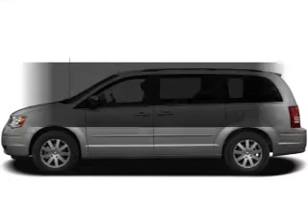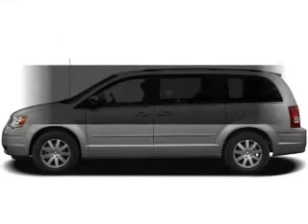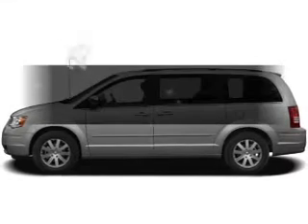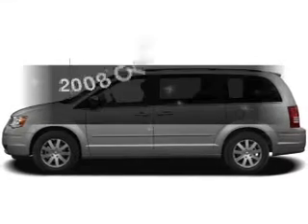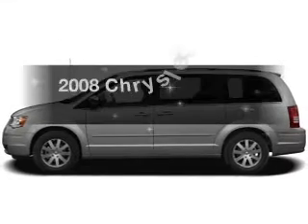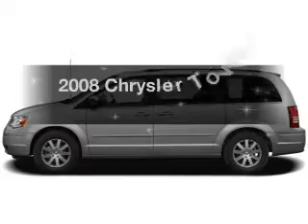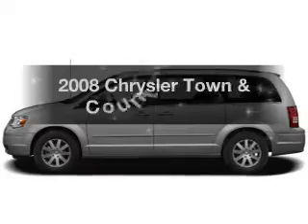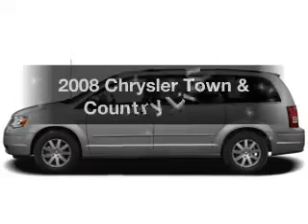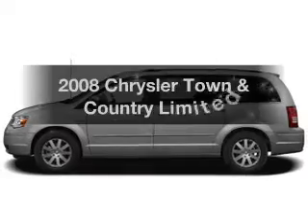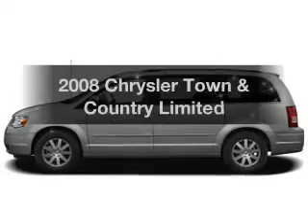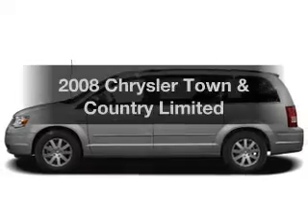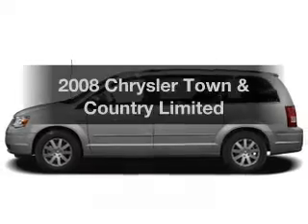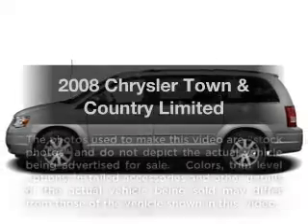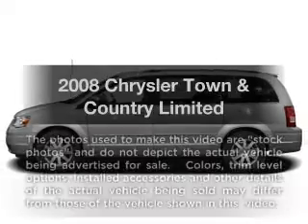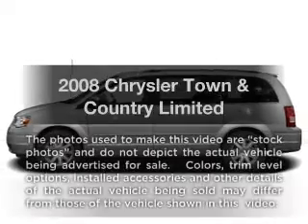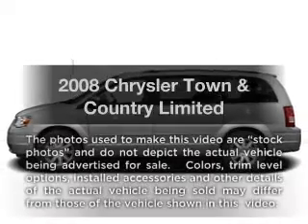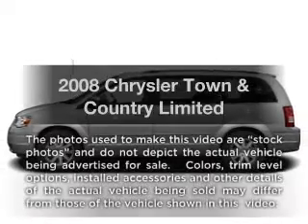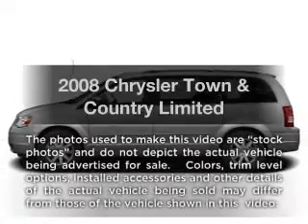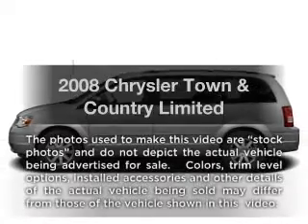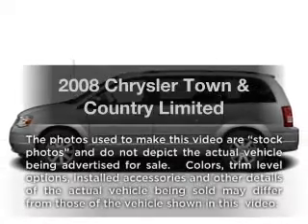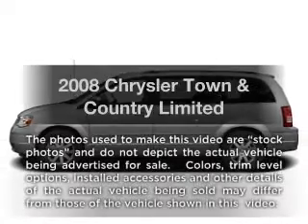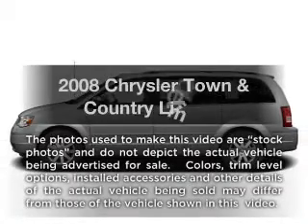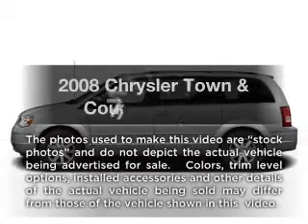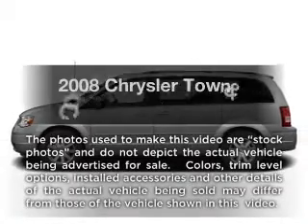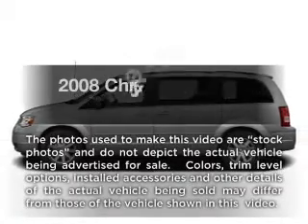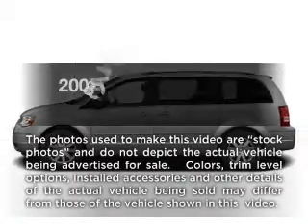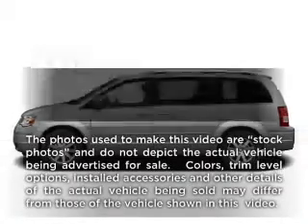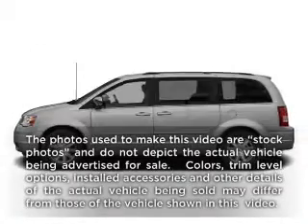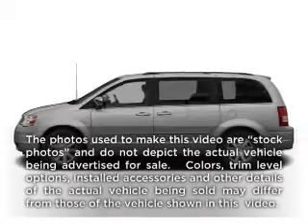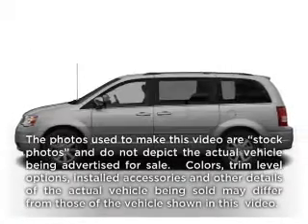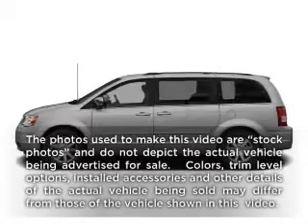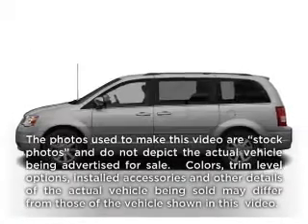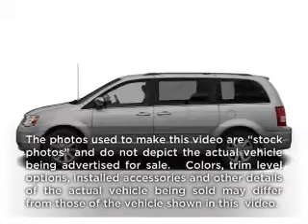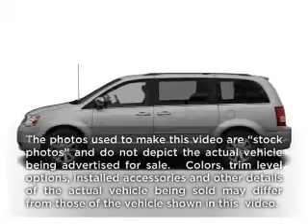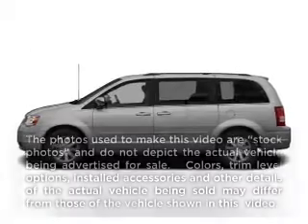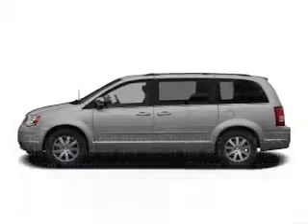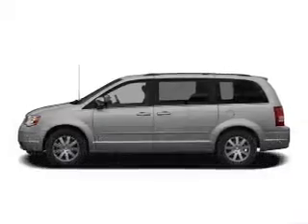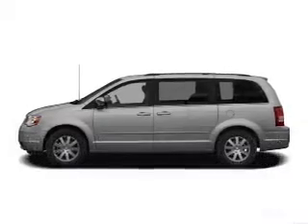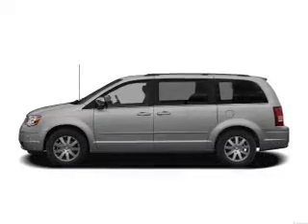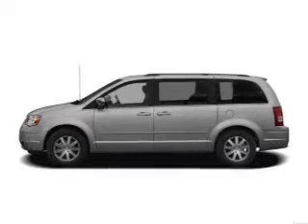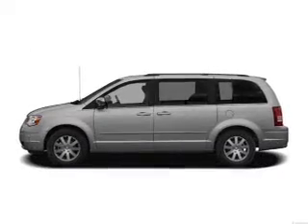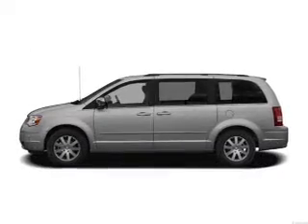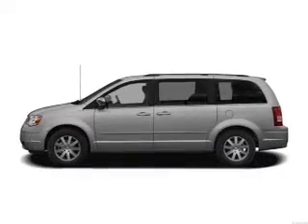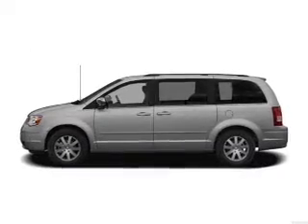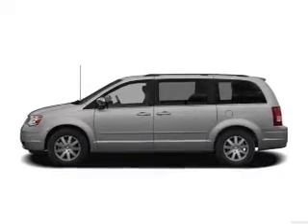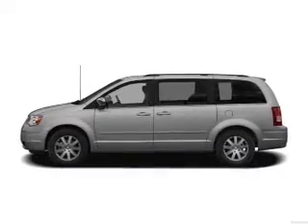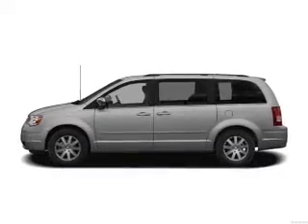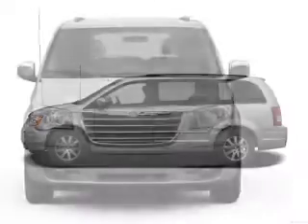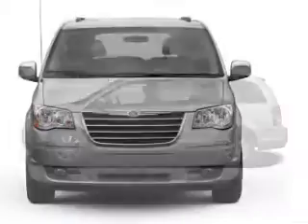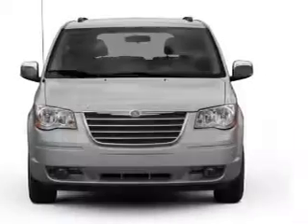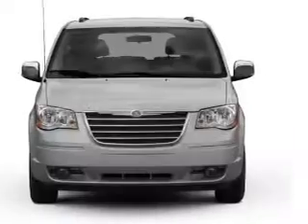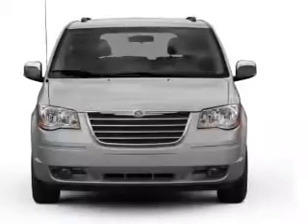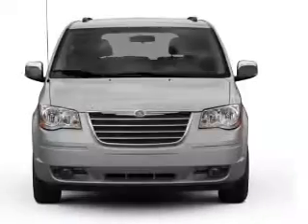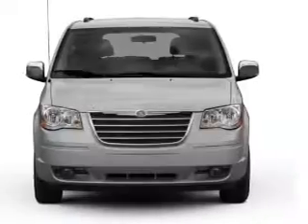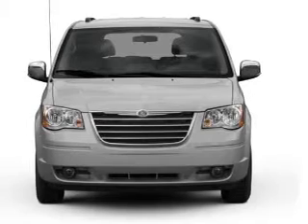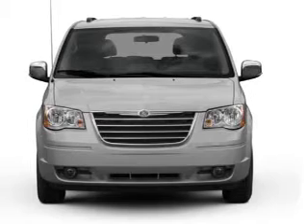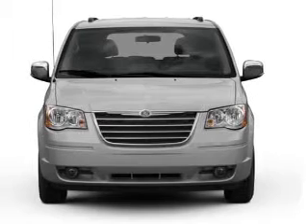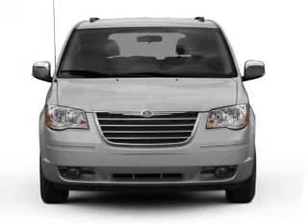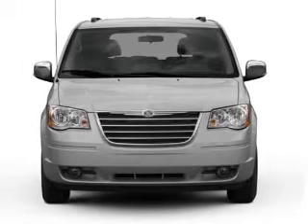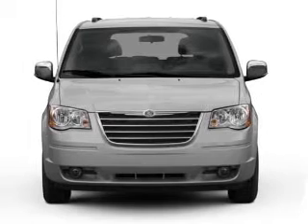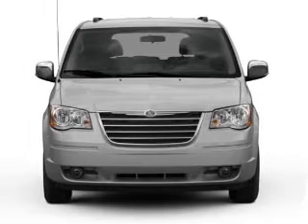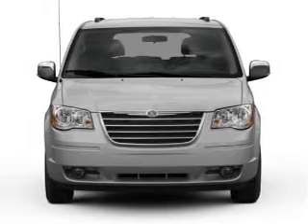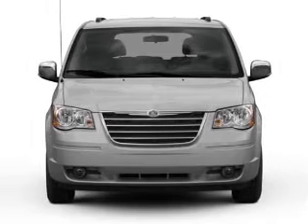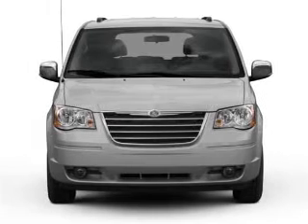Imagine yourself in this 2008 Chrysler Town and Country. If you're looking for an automobile with great attributes, look no further.